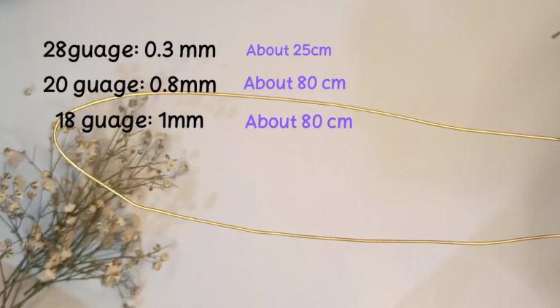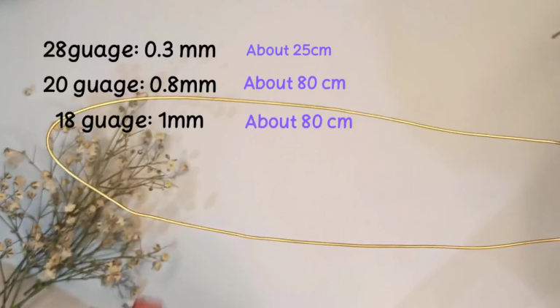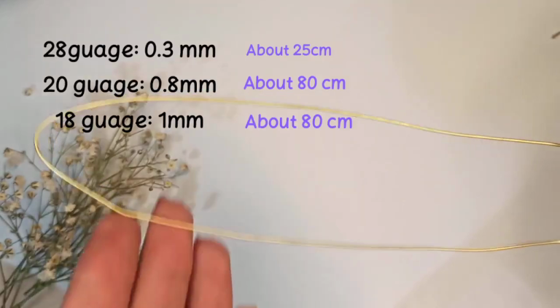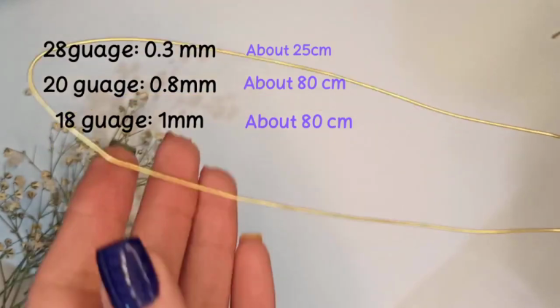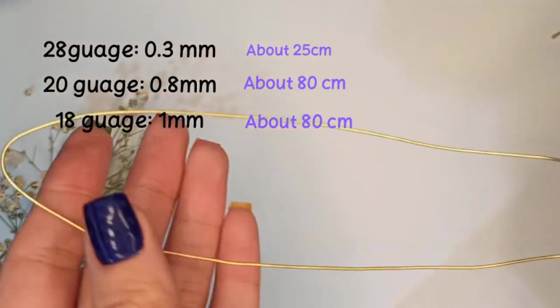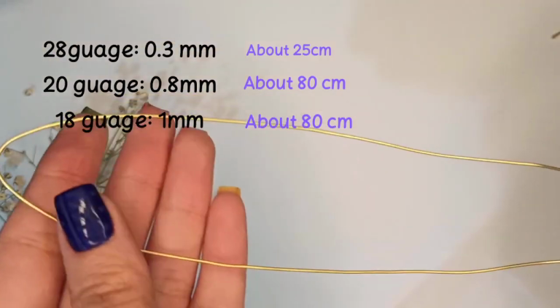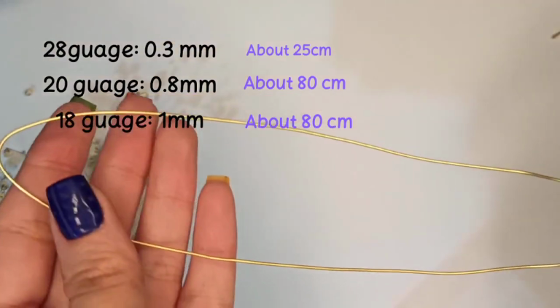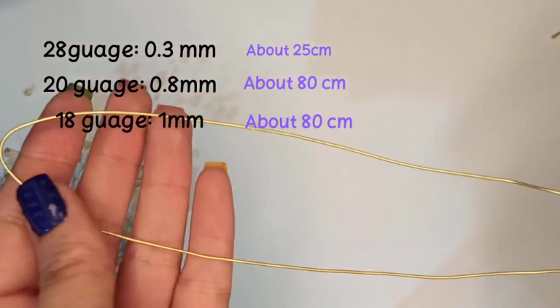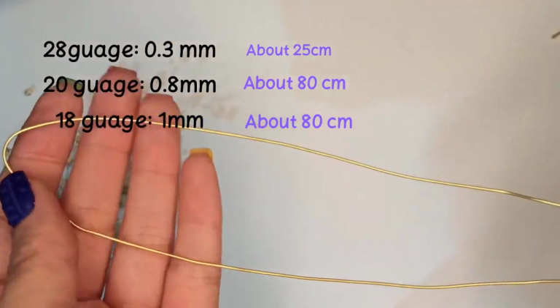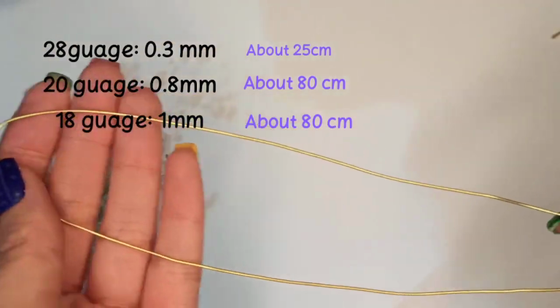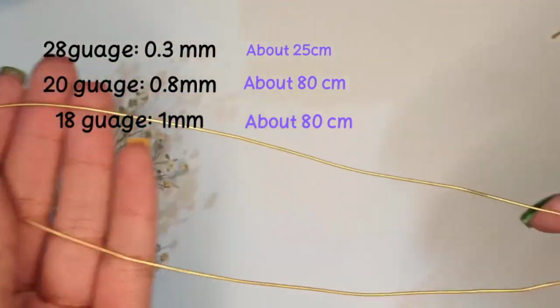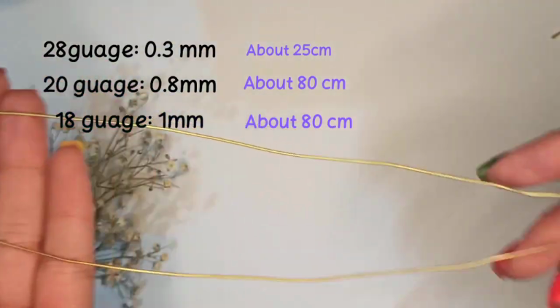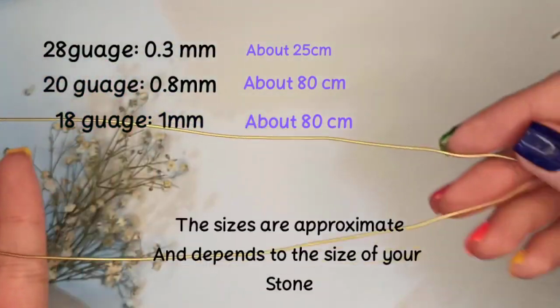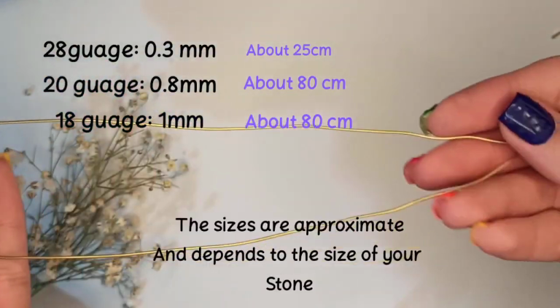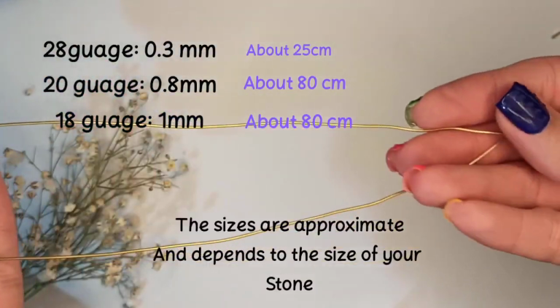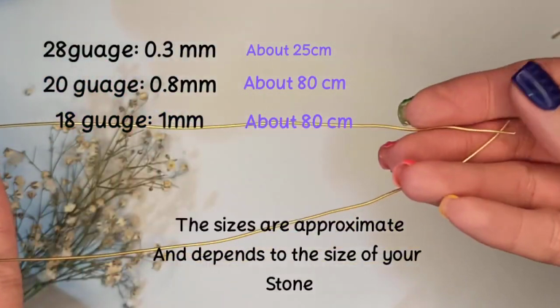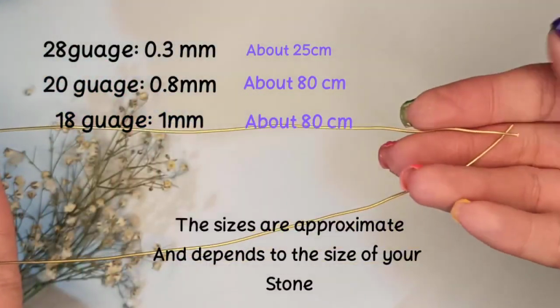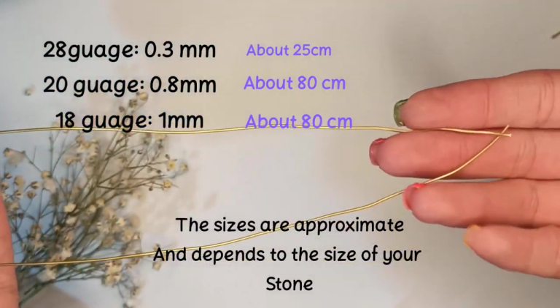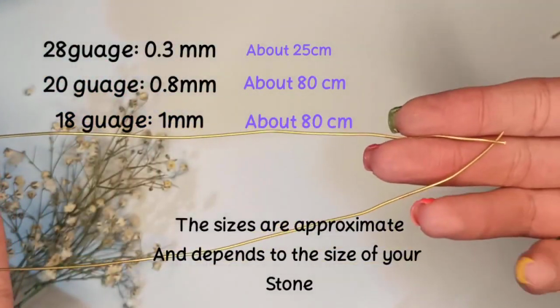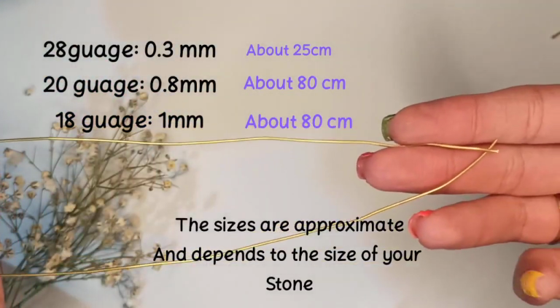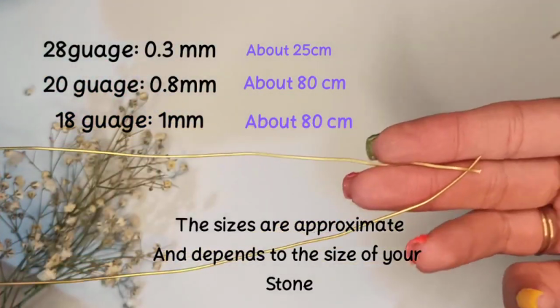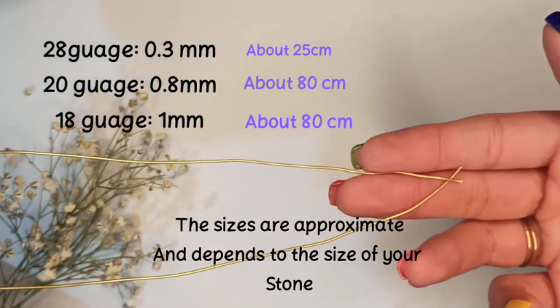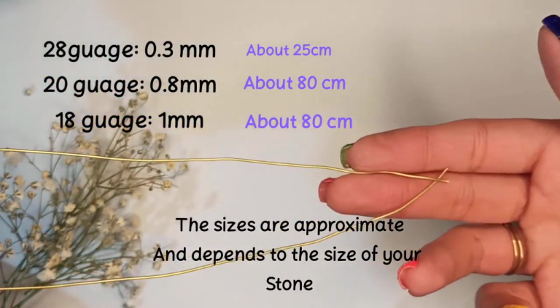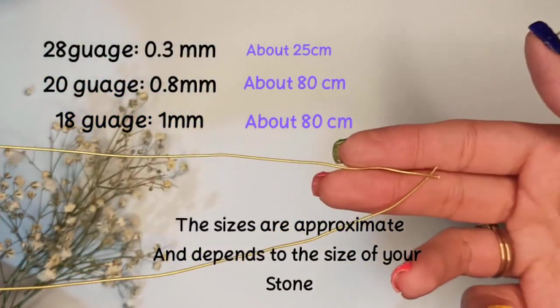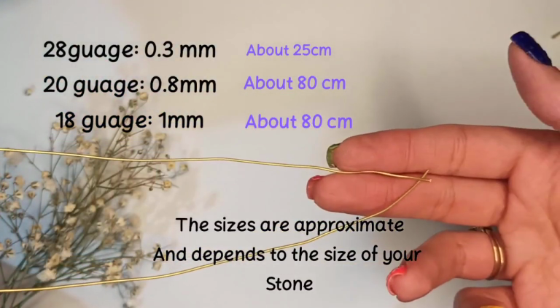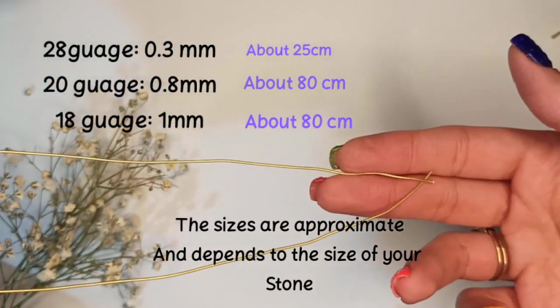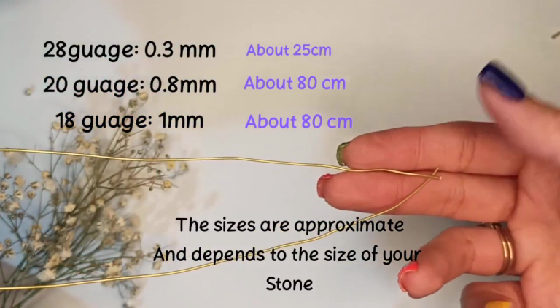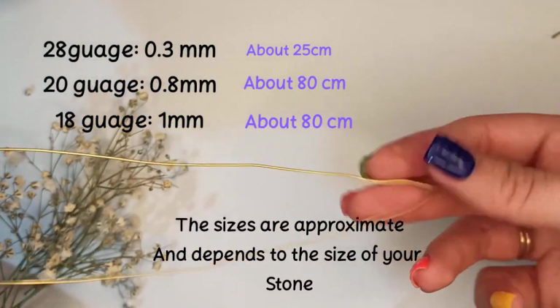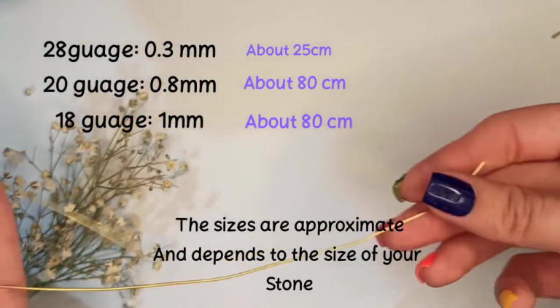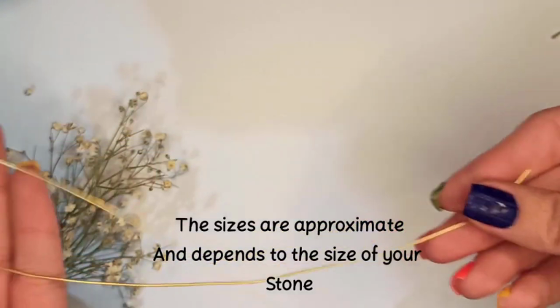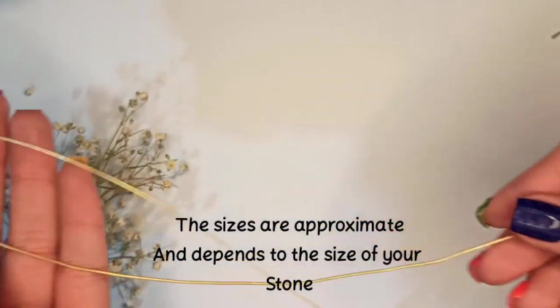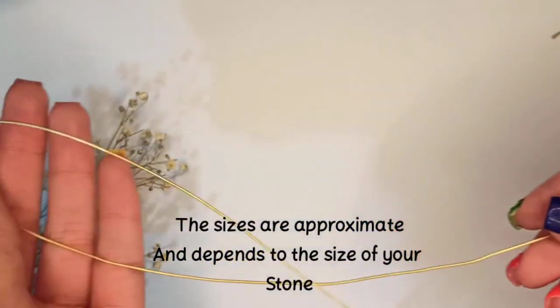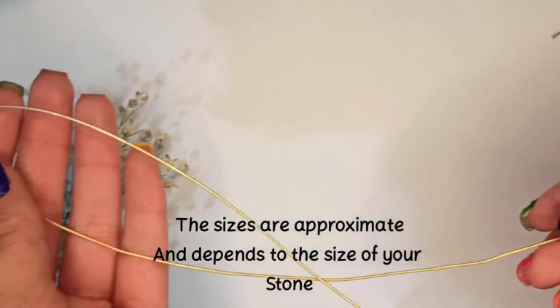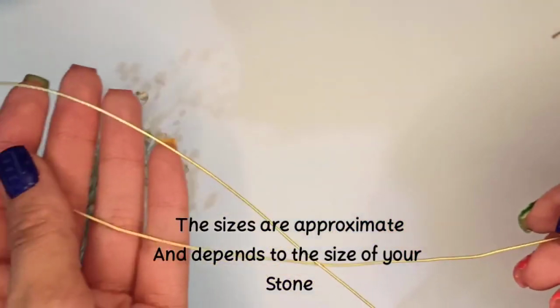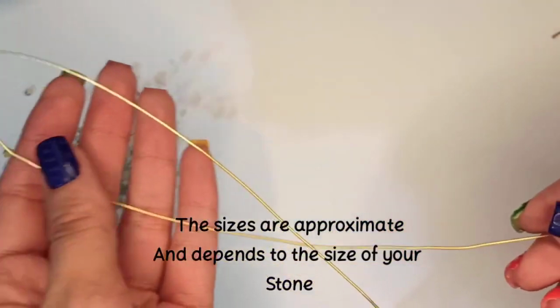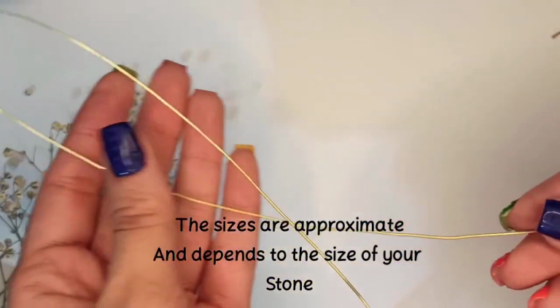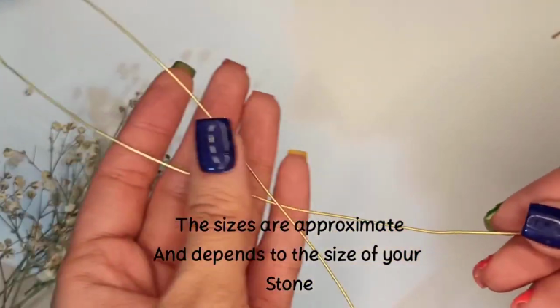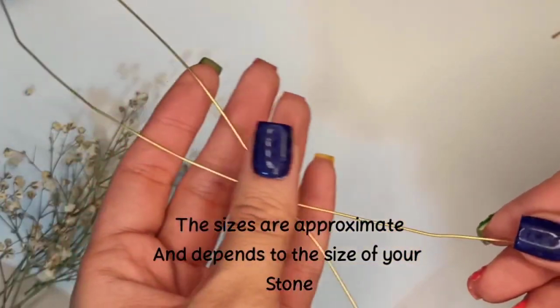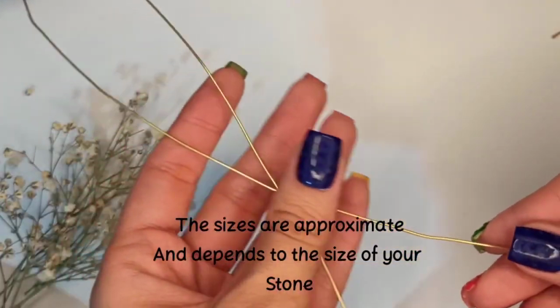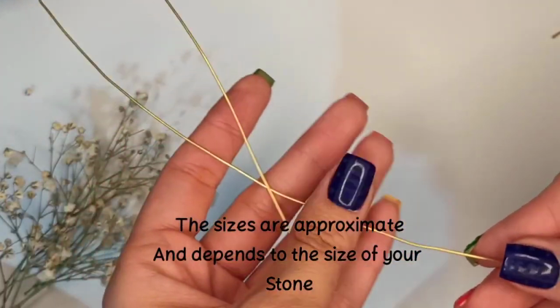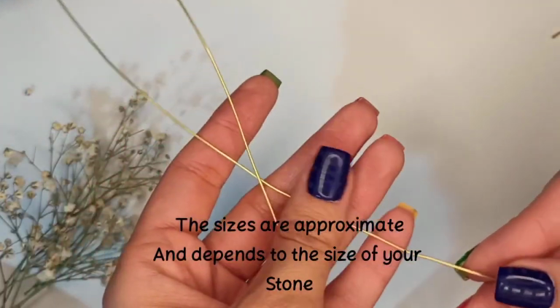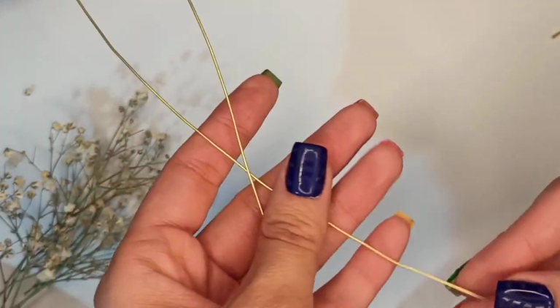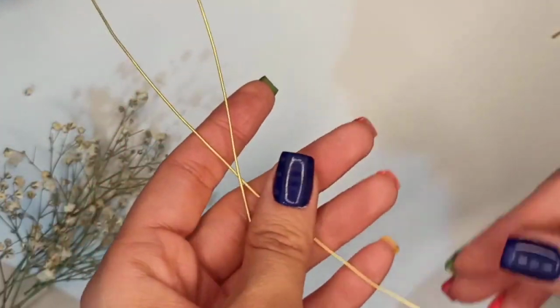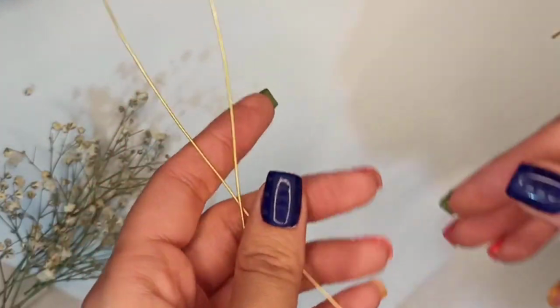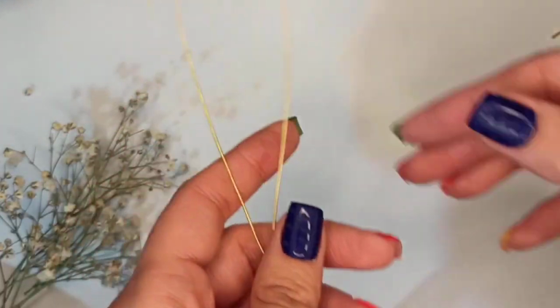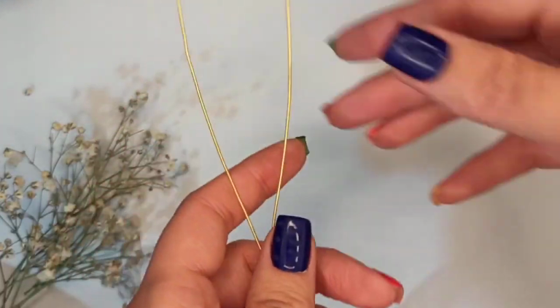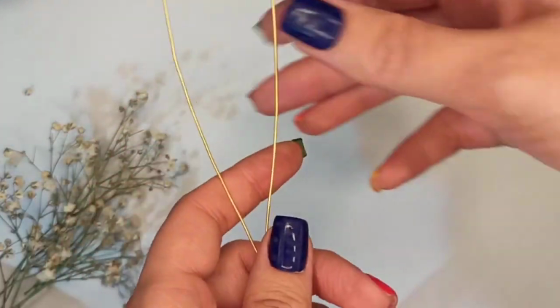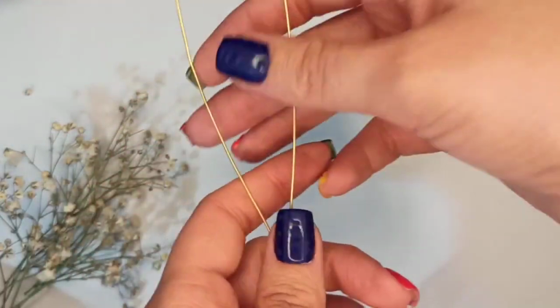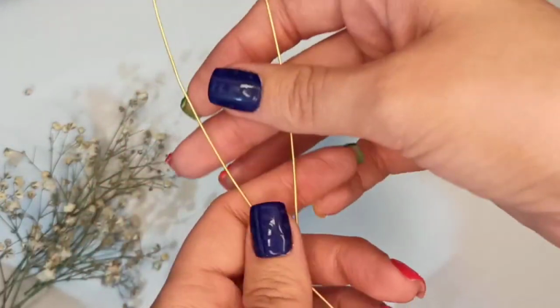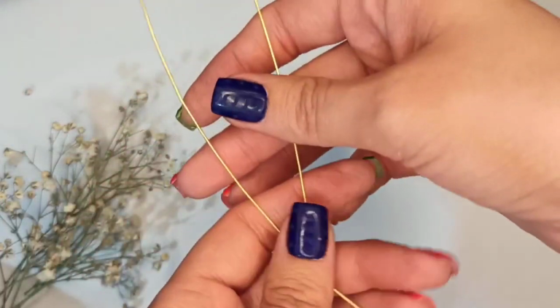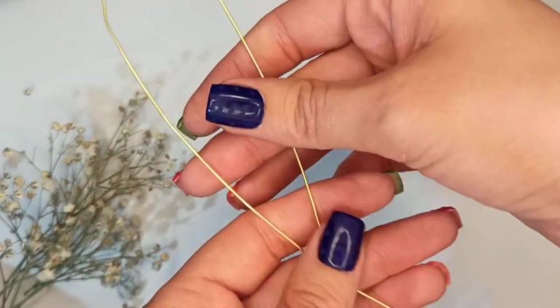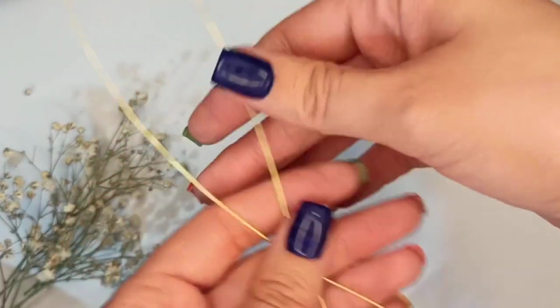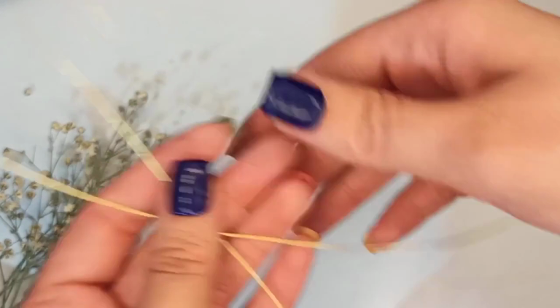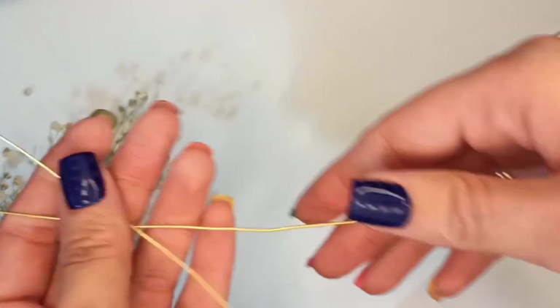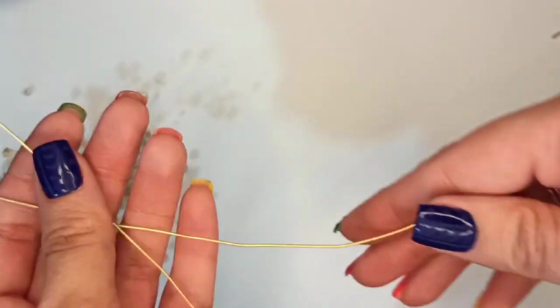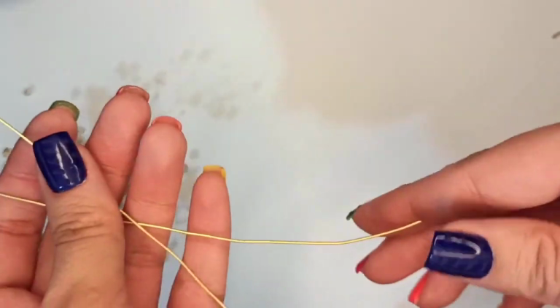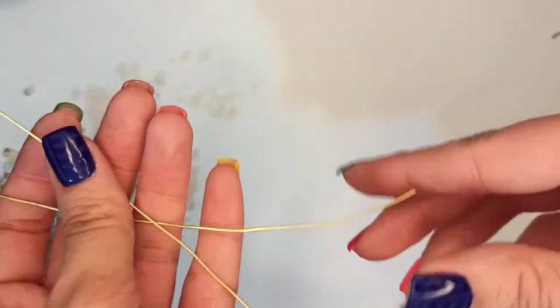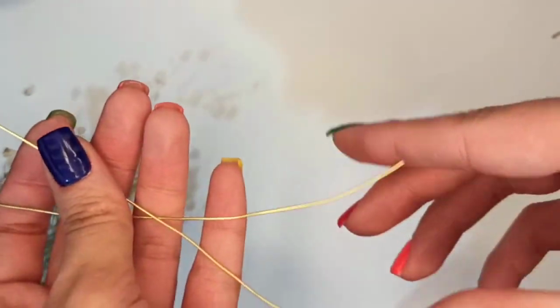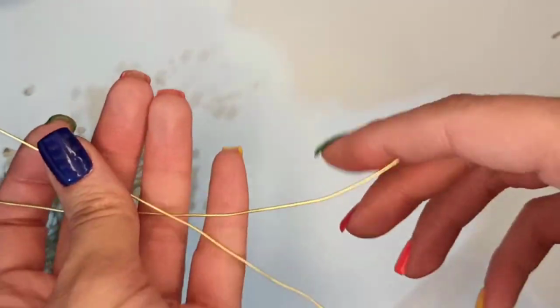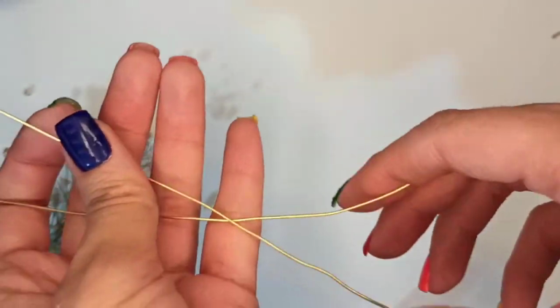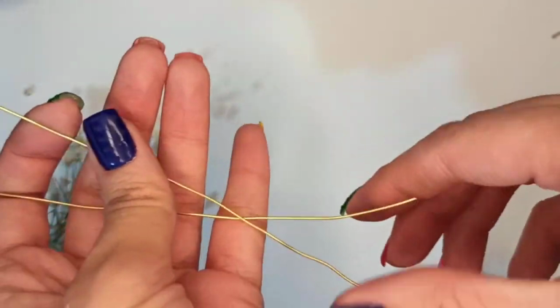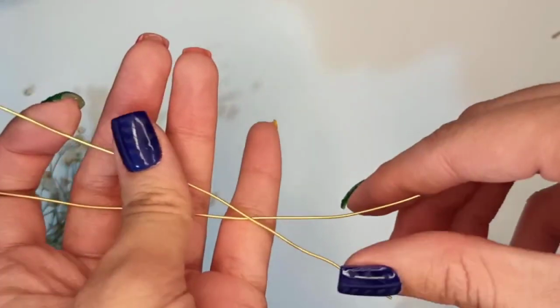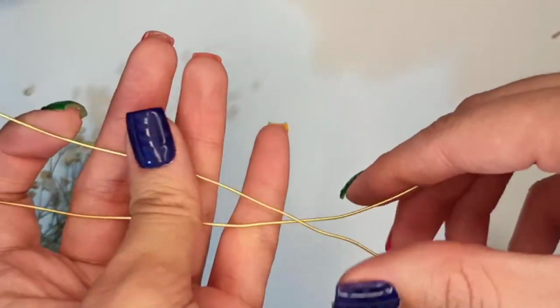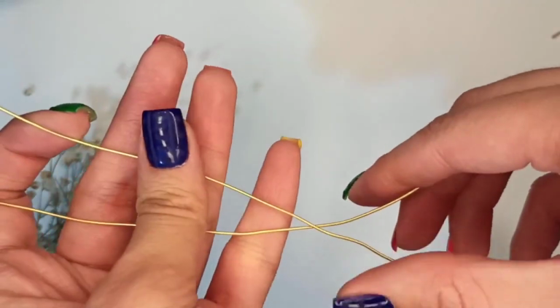For this wire wrapping pendant we need 20, 18 and 28 gauge wire.